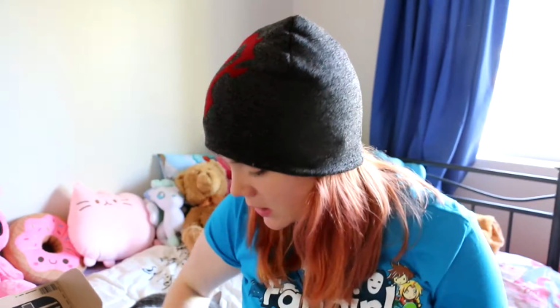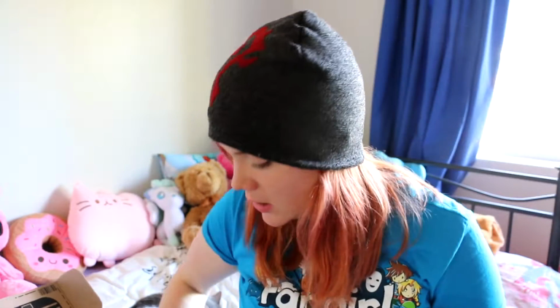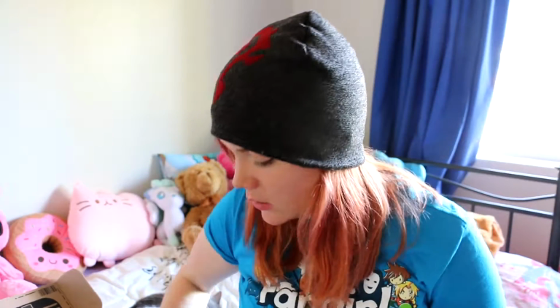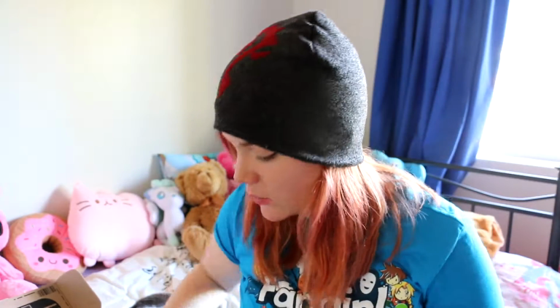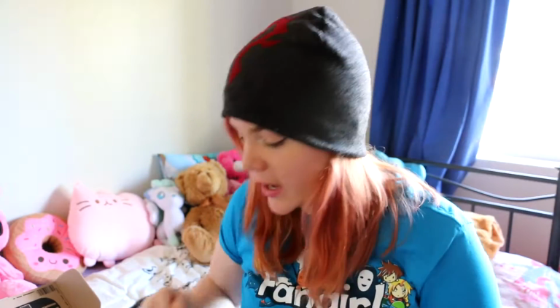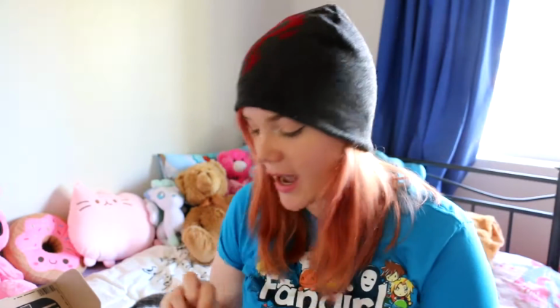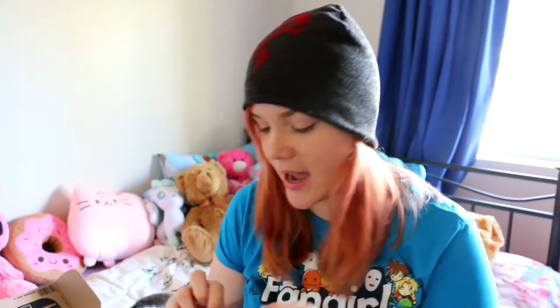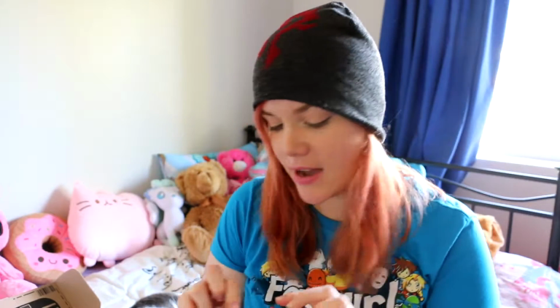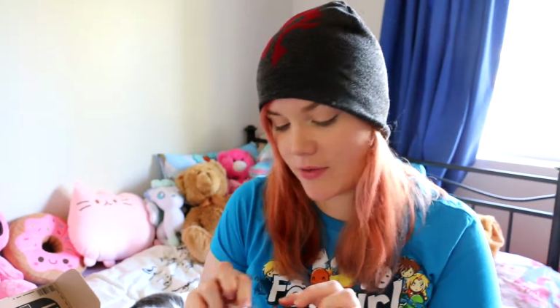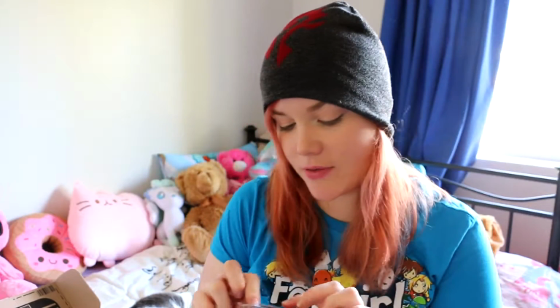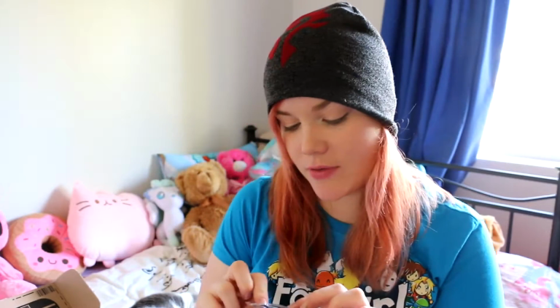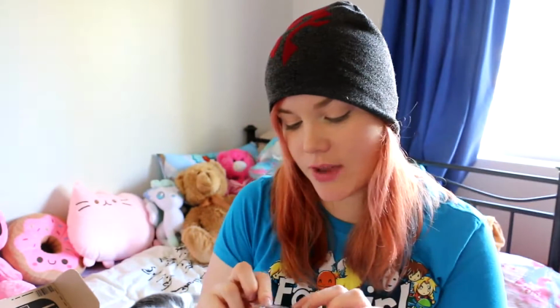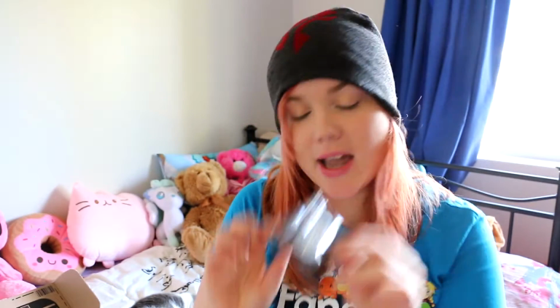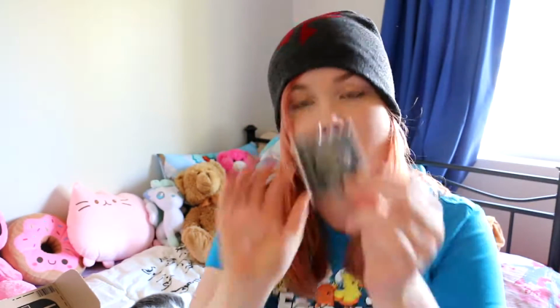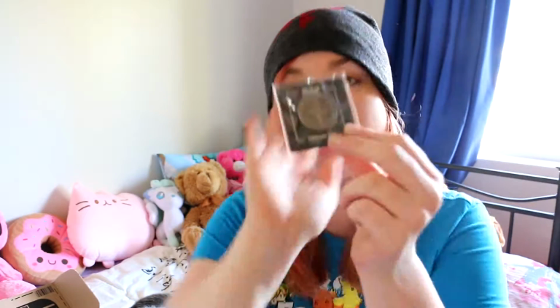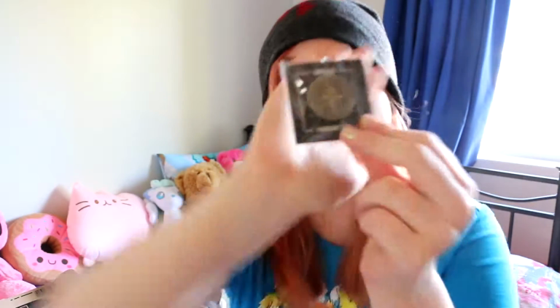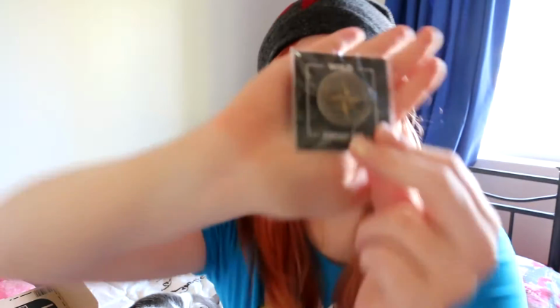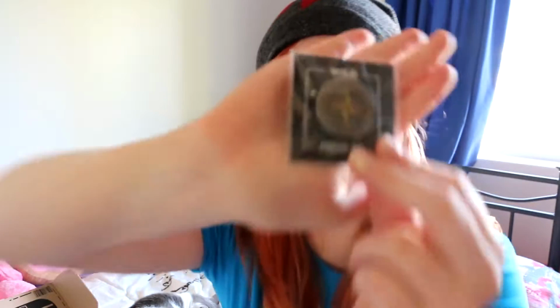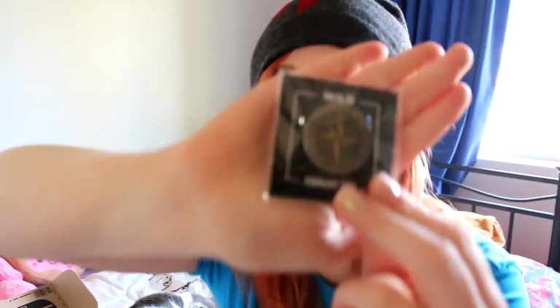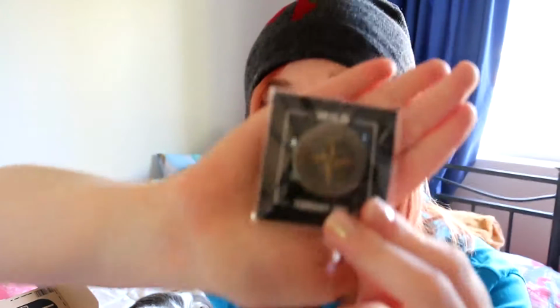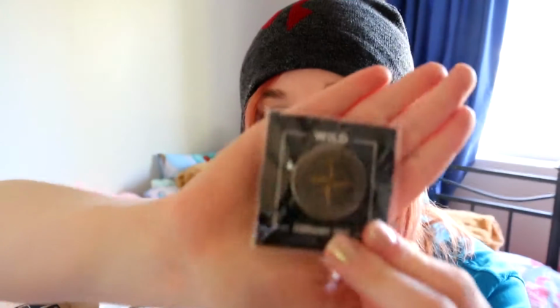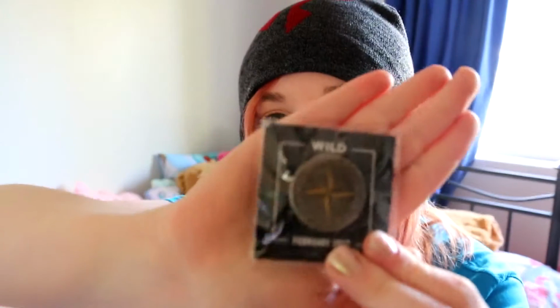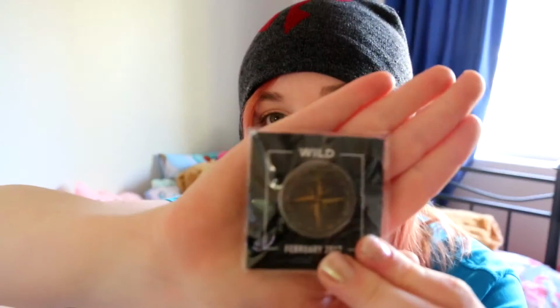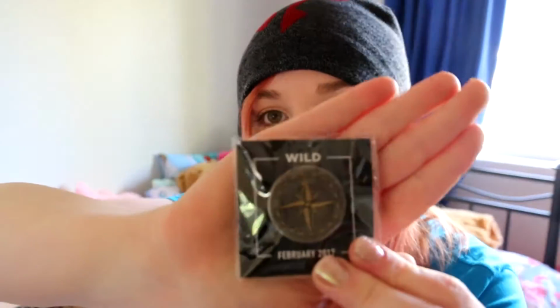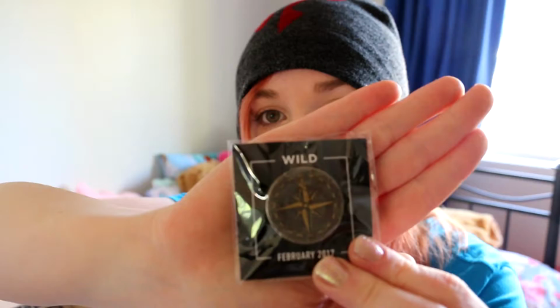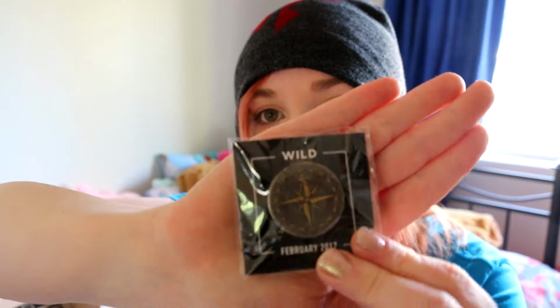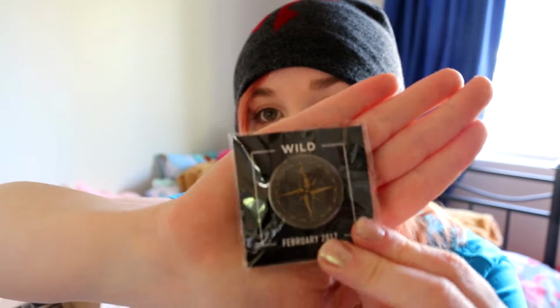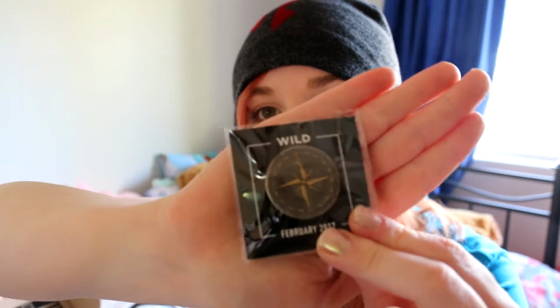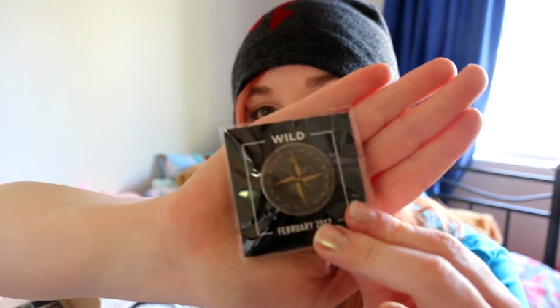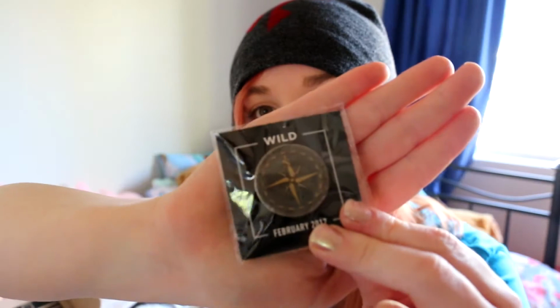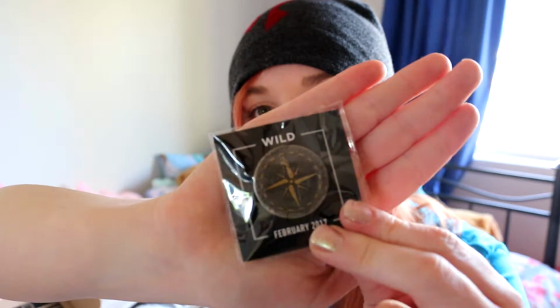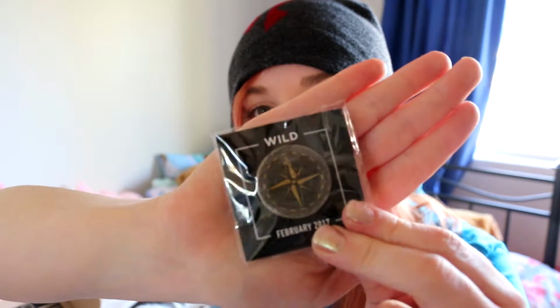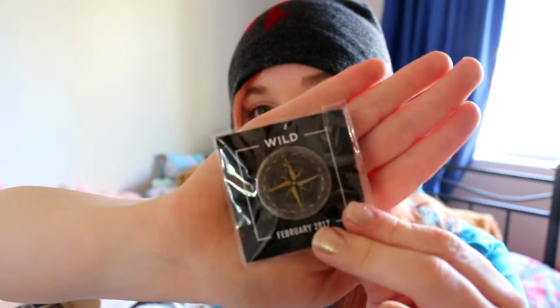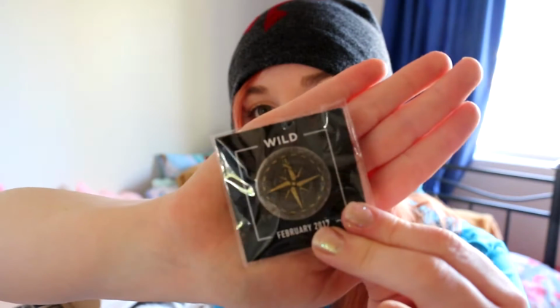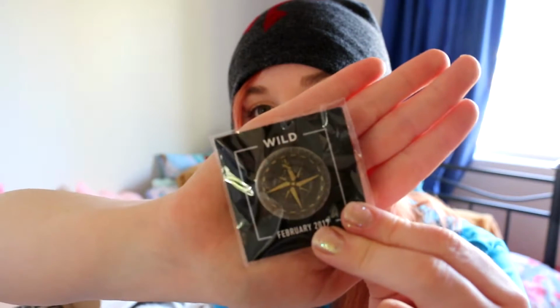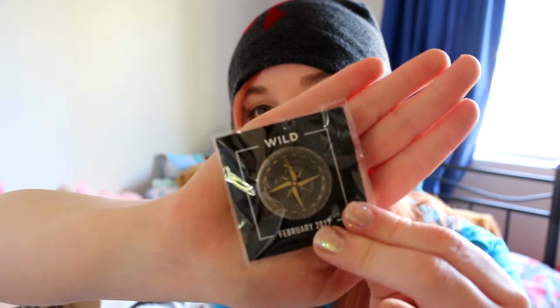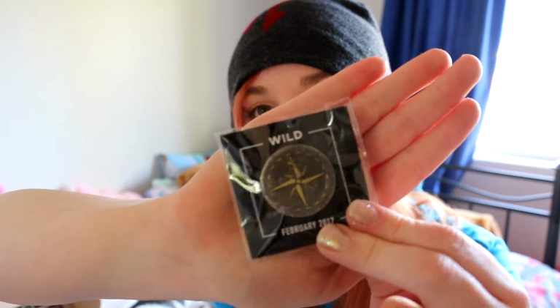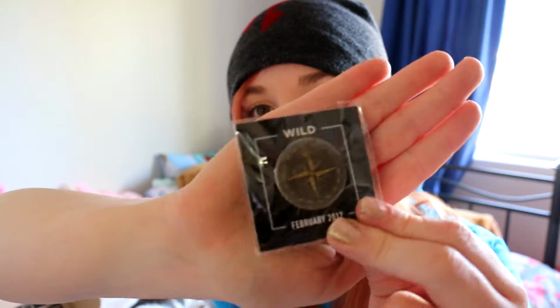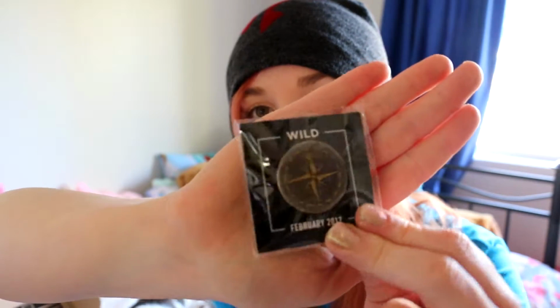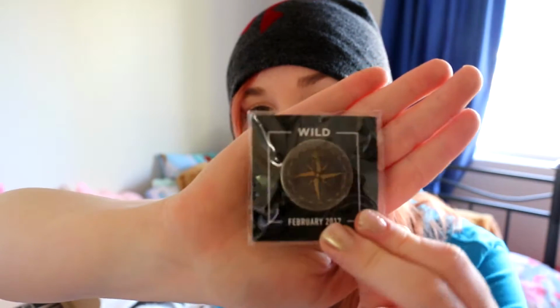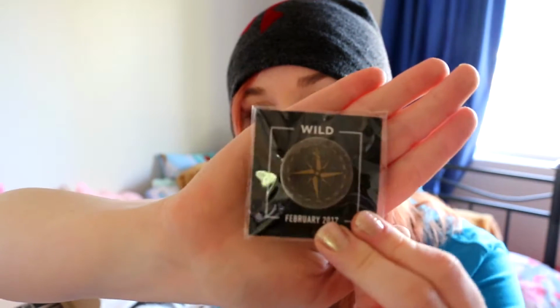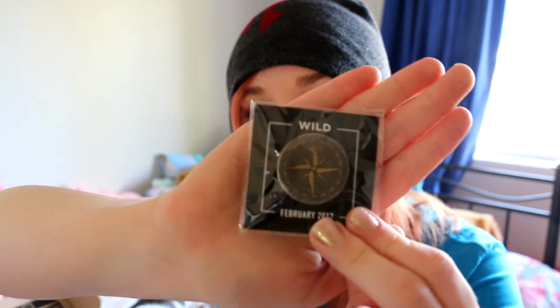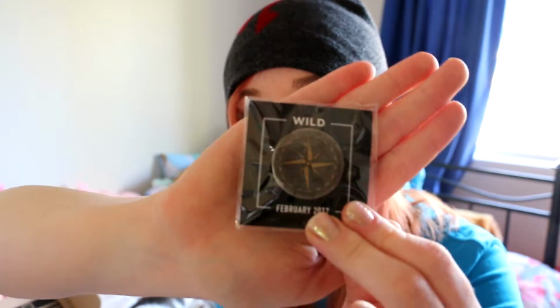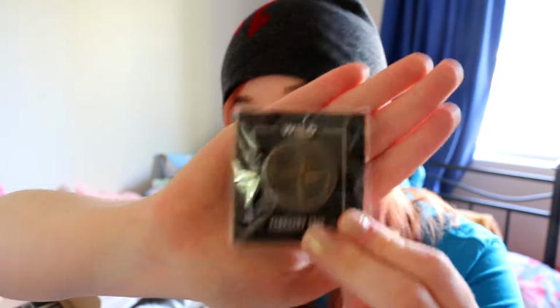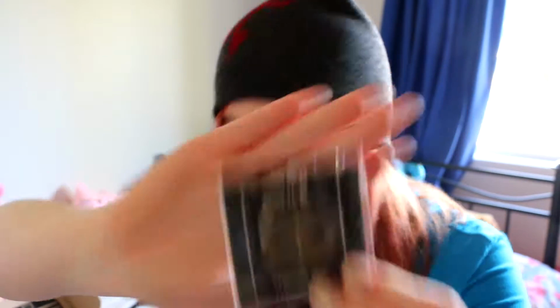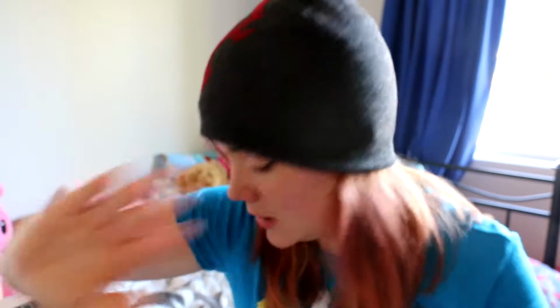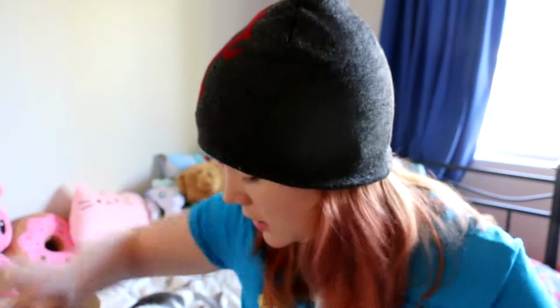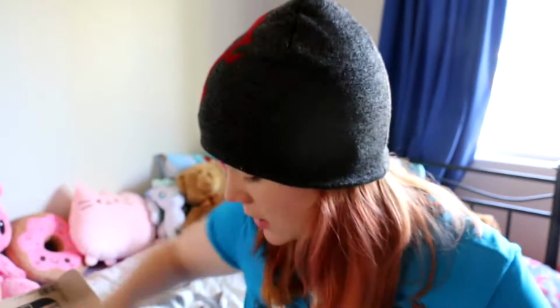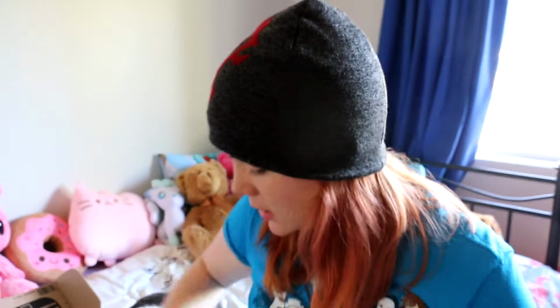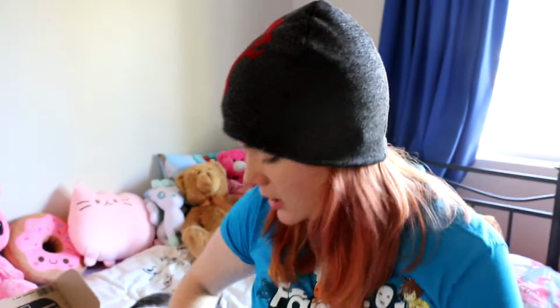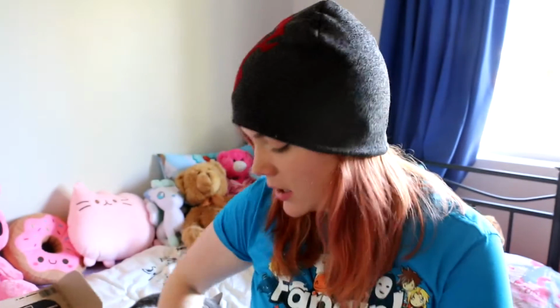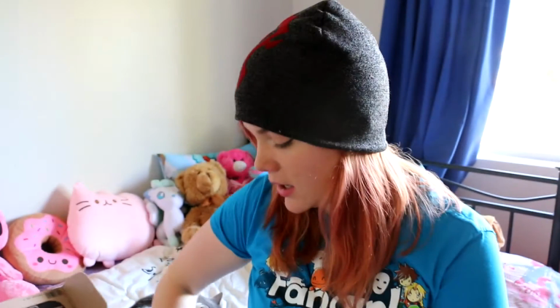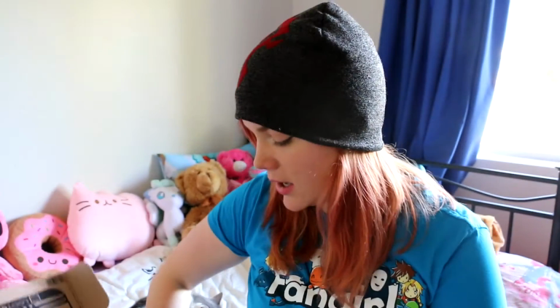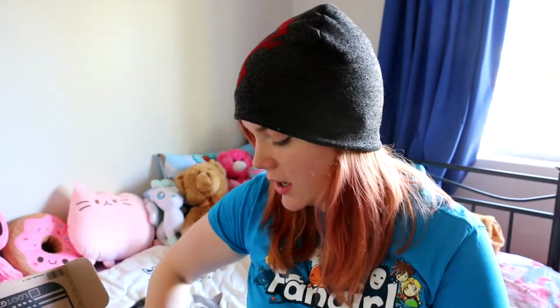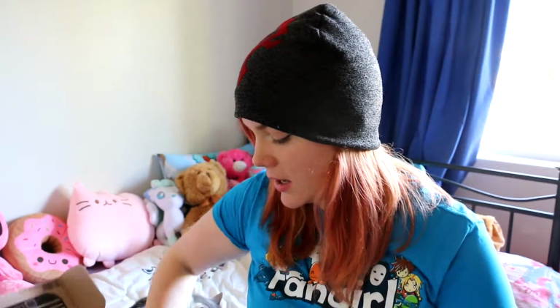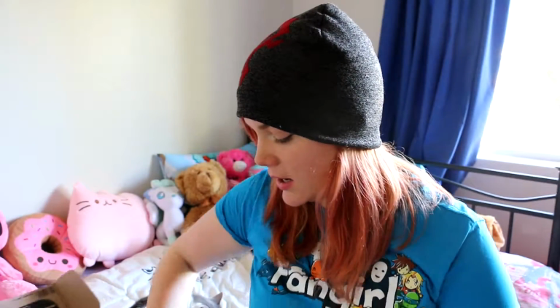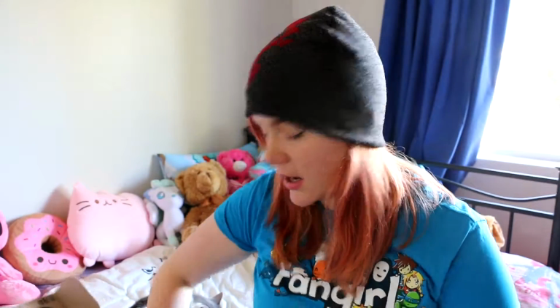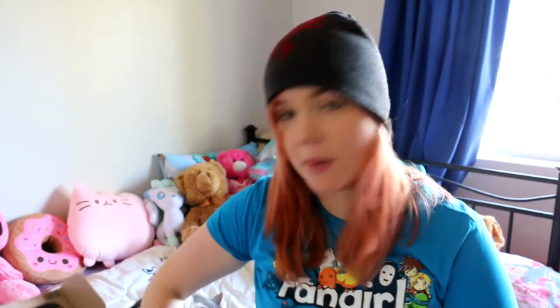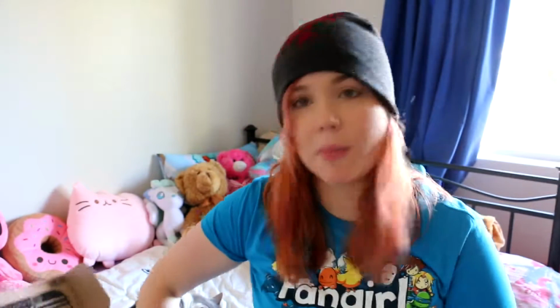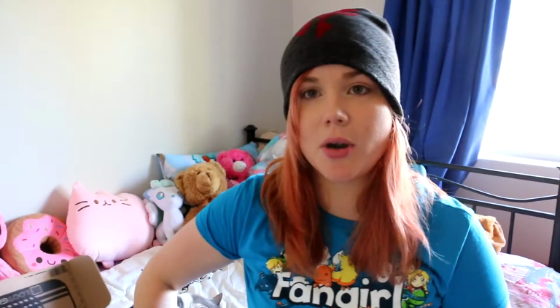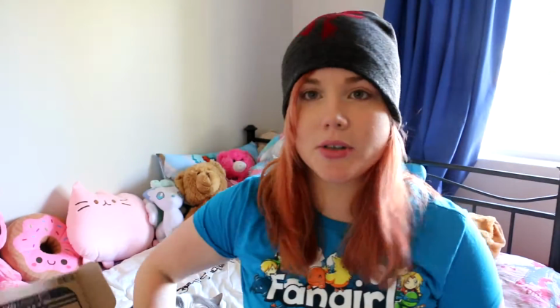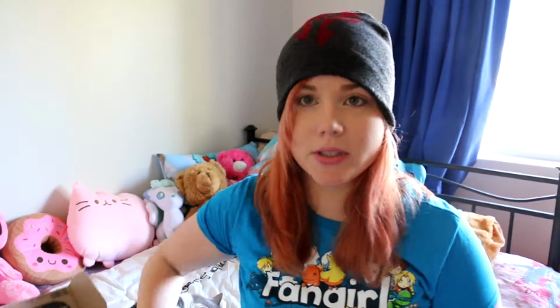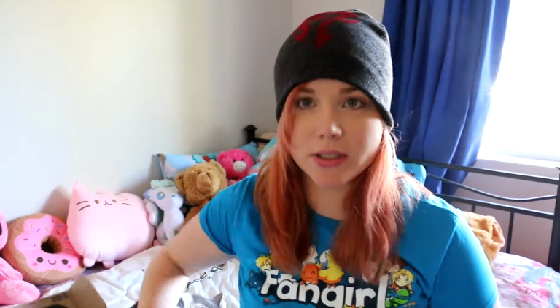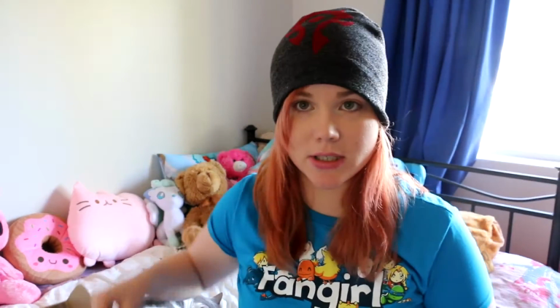We have a pin — it's like a compass pin. And our poster.